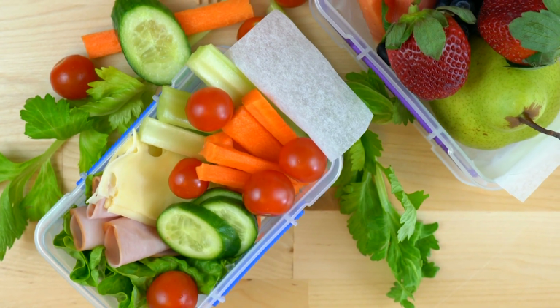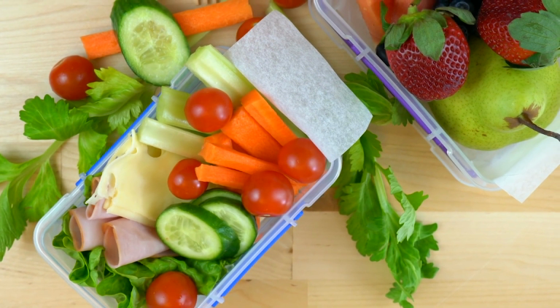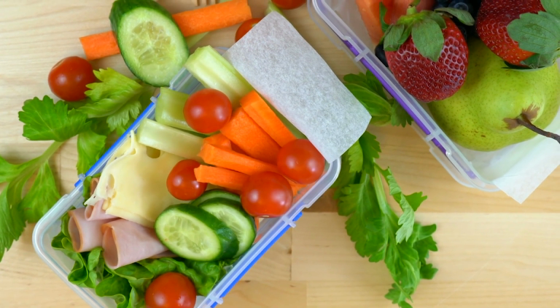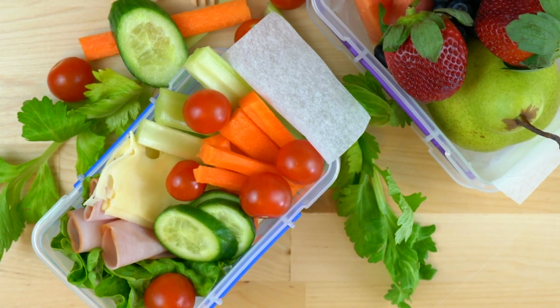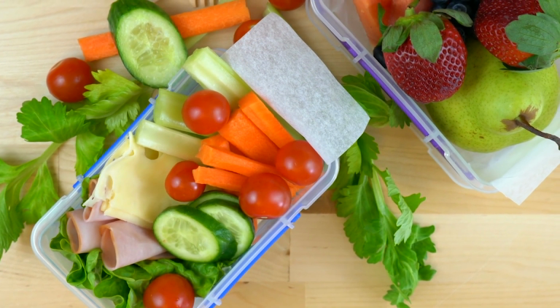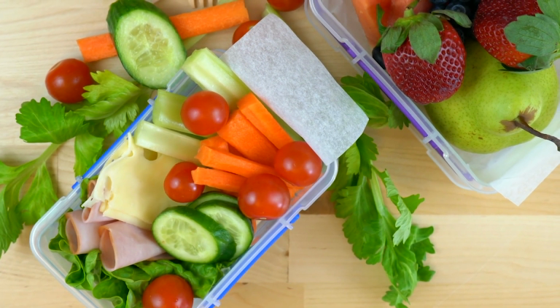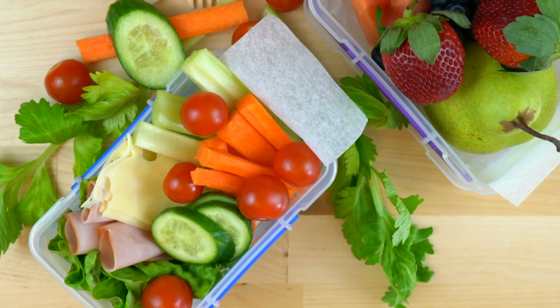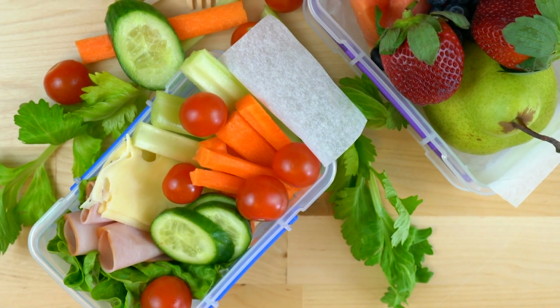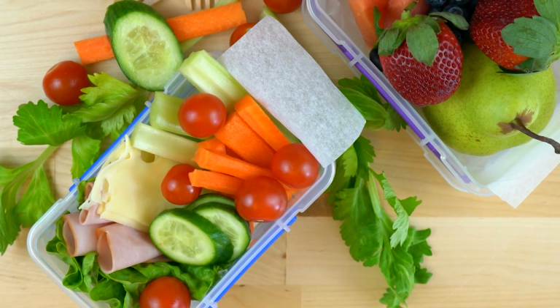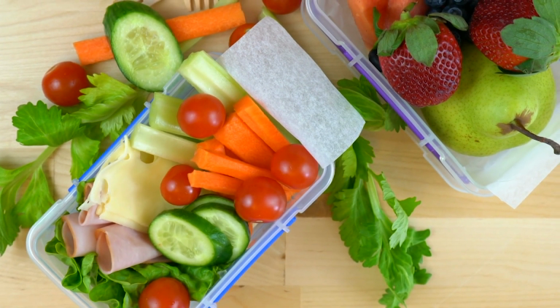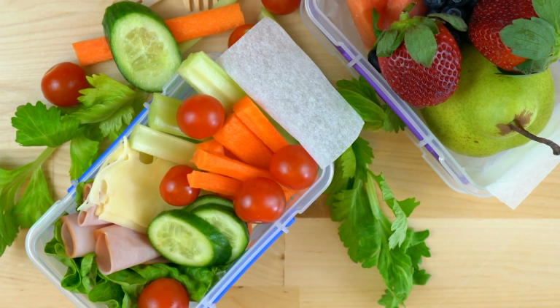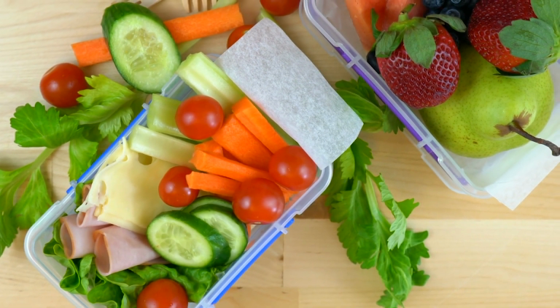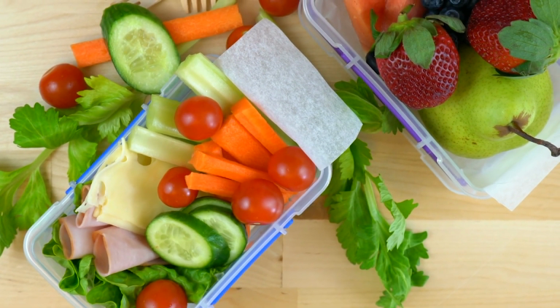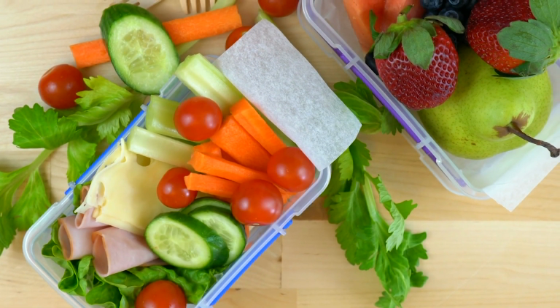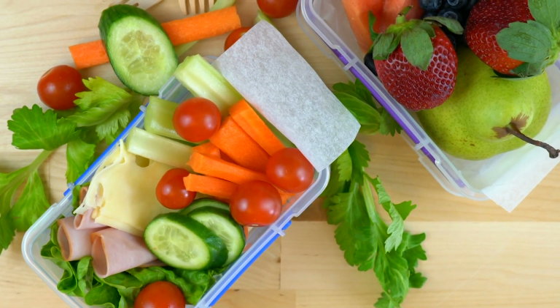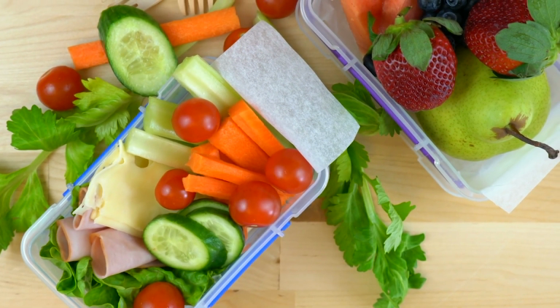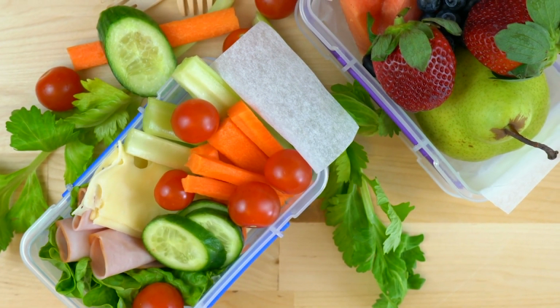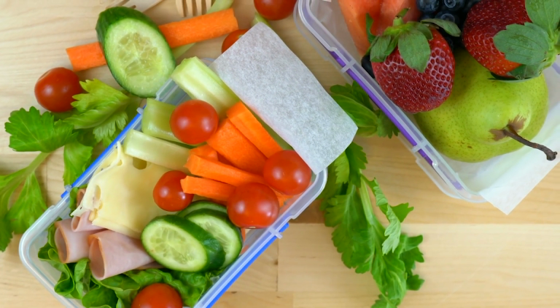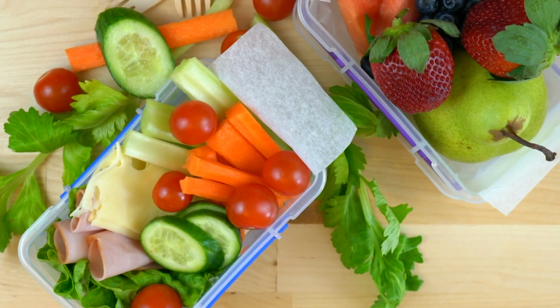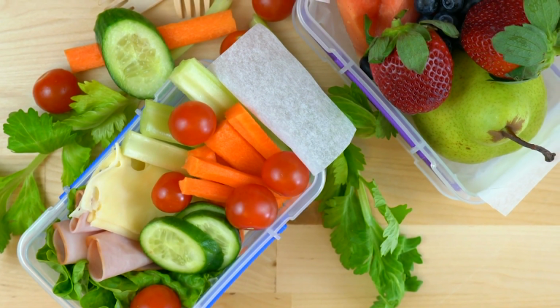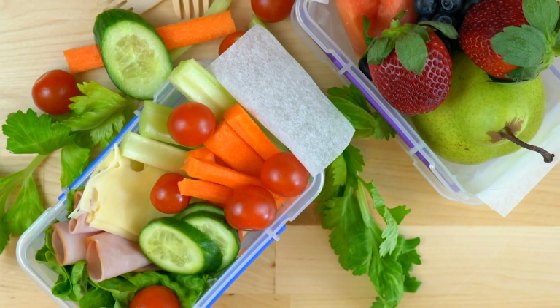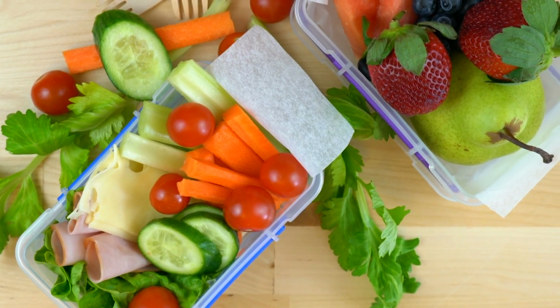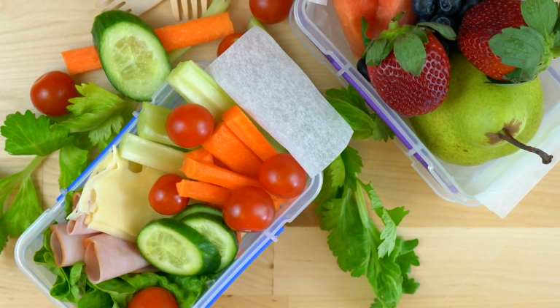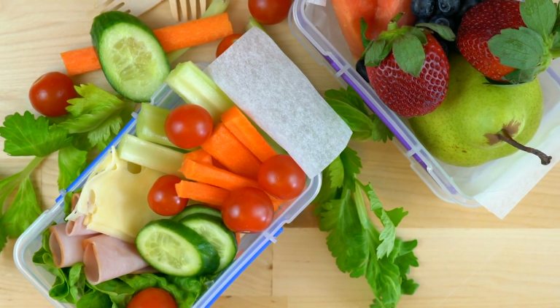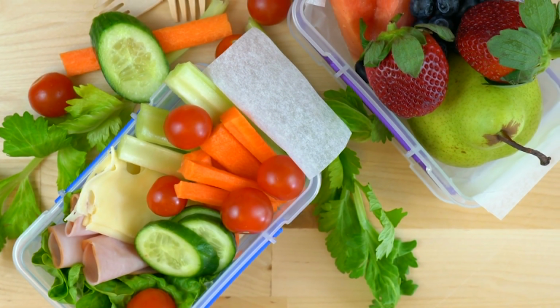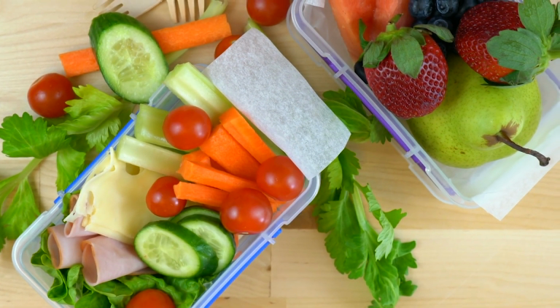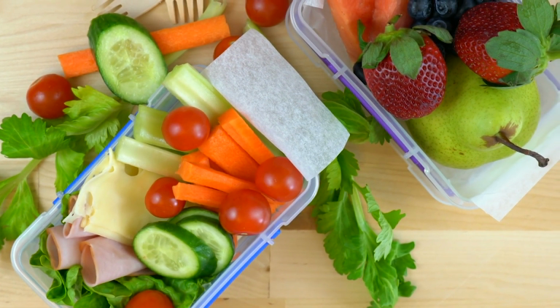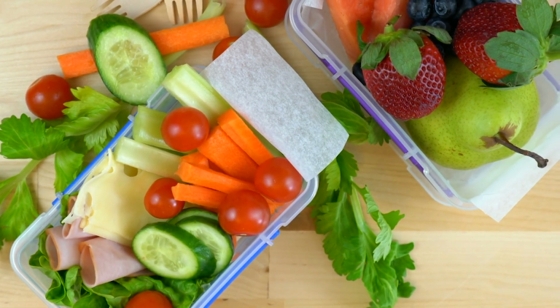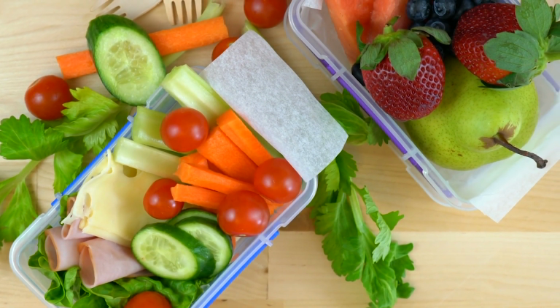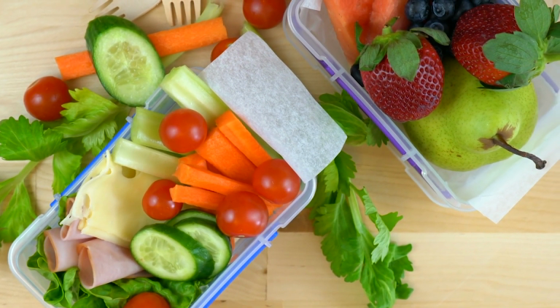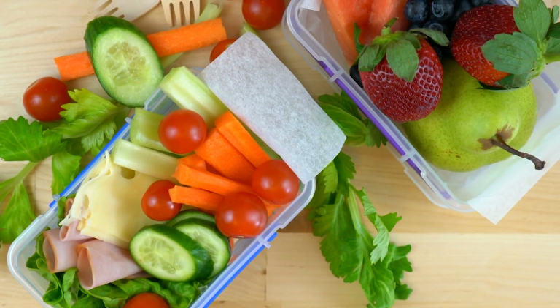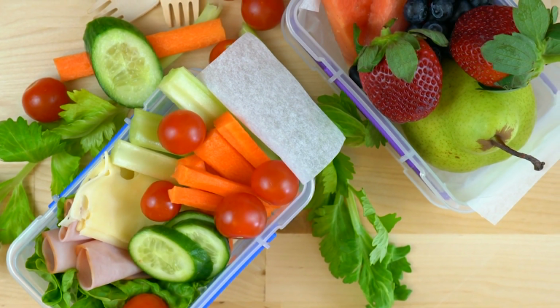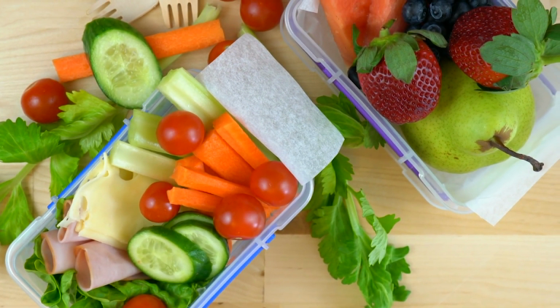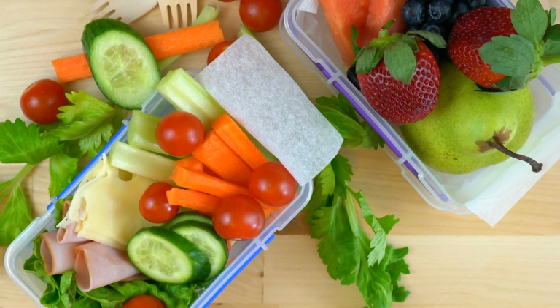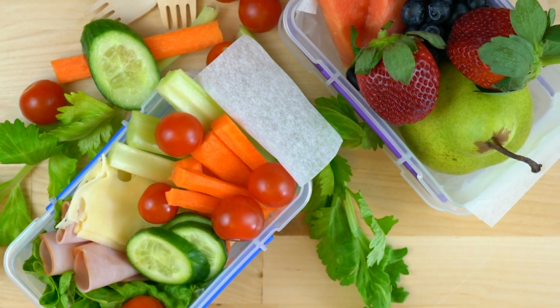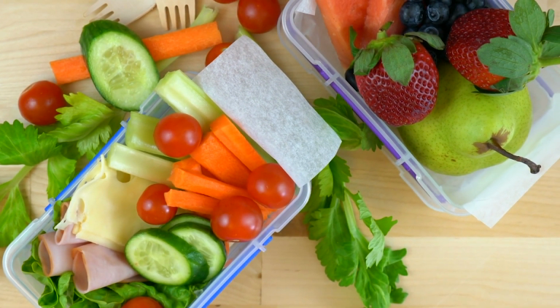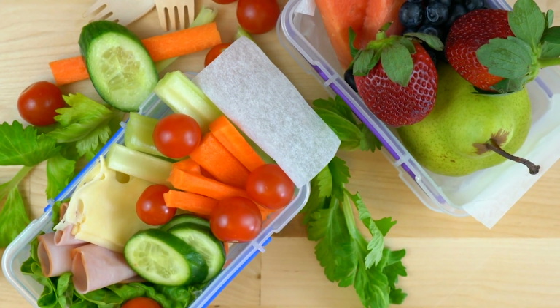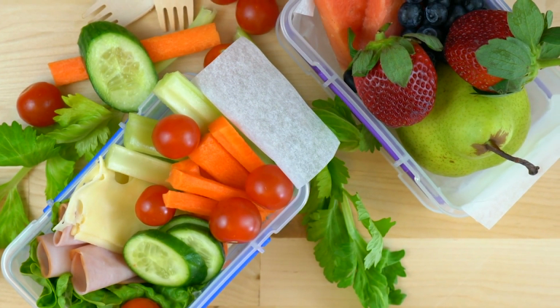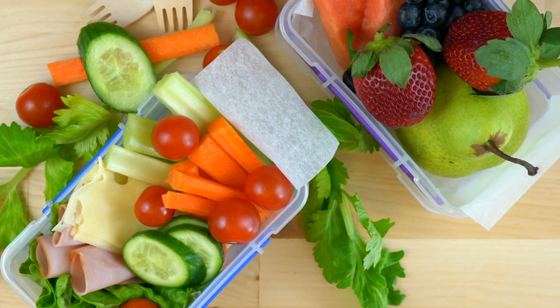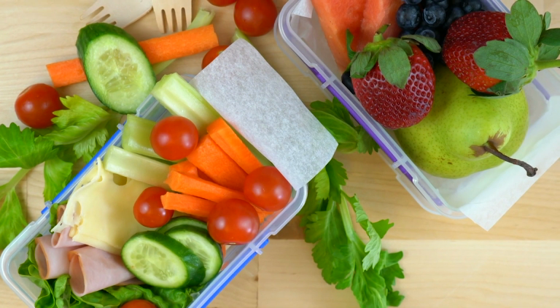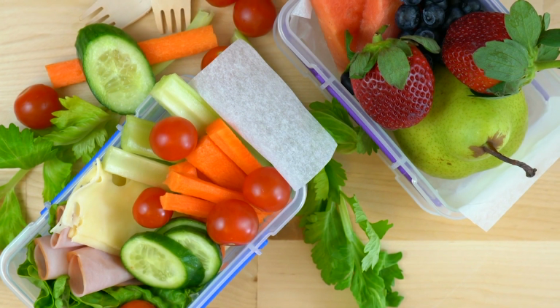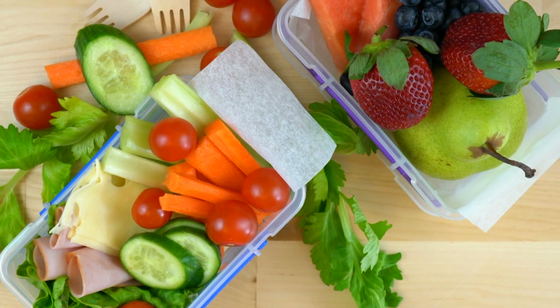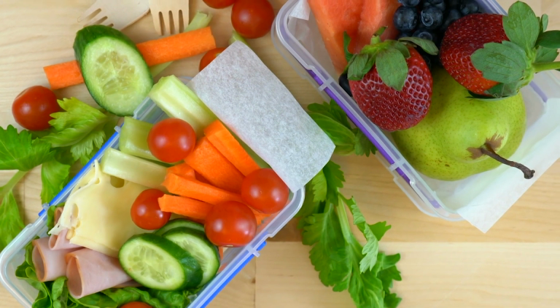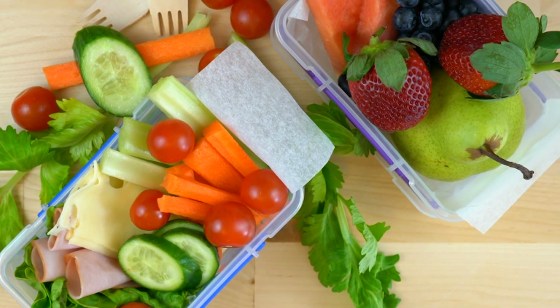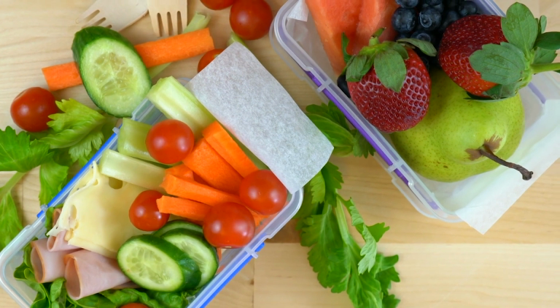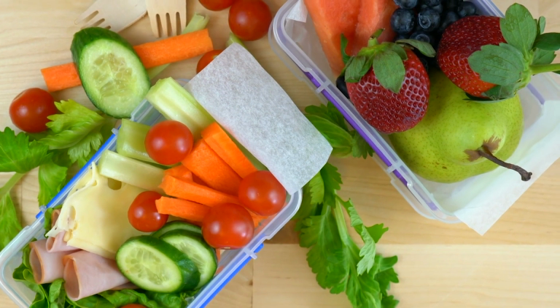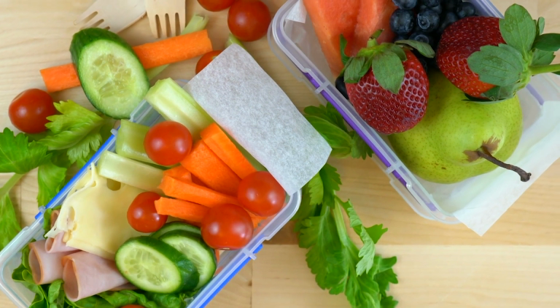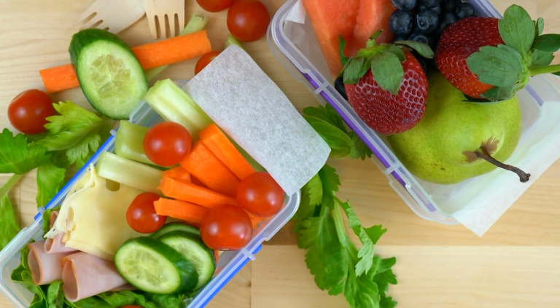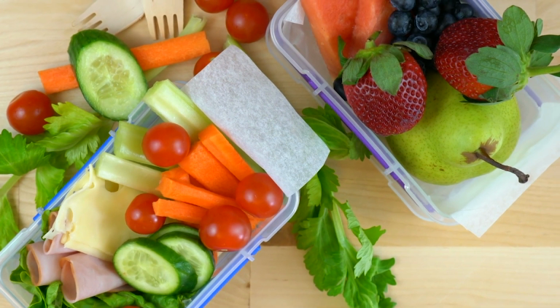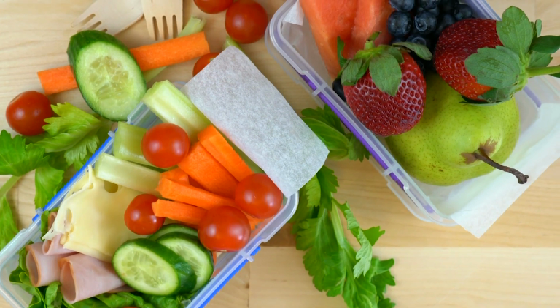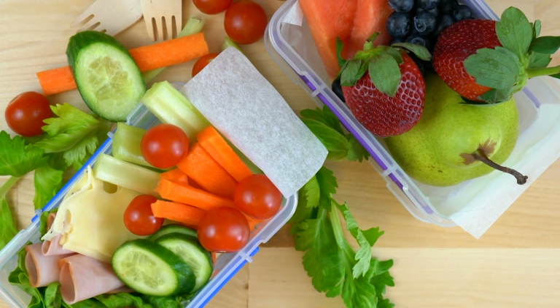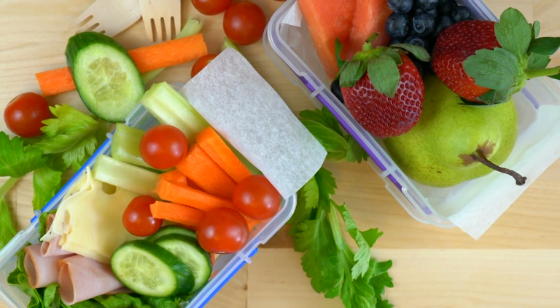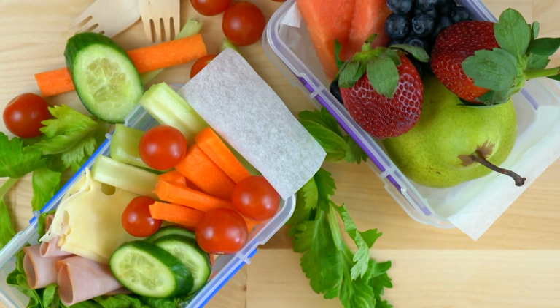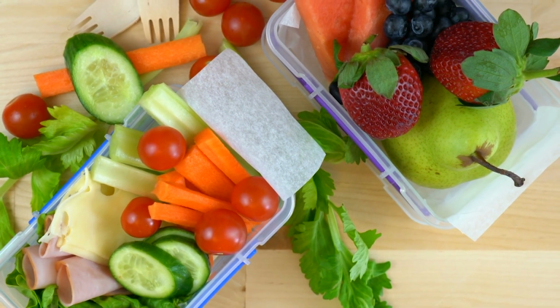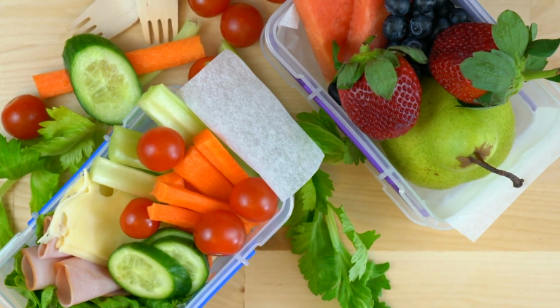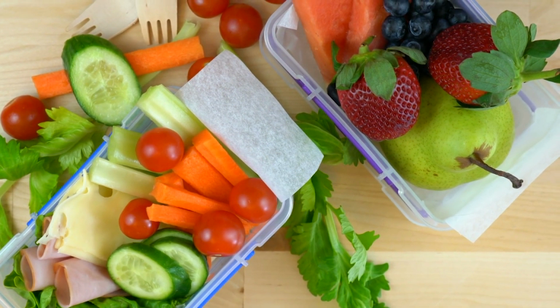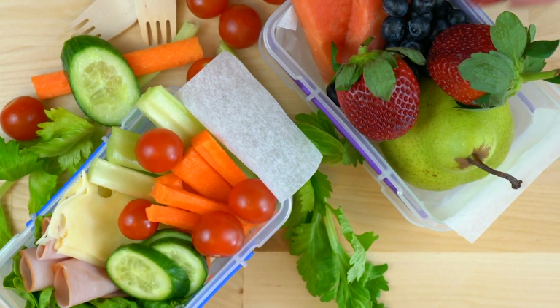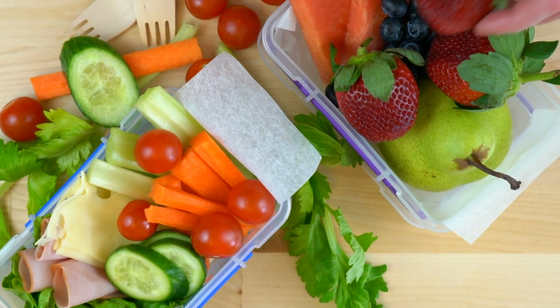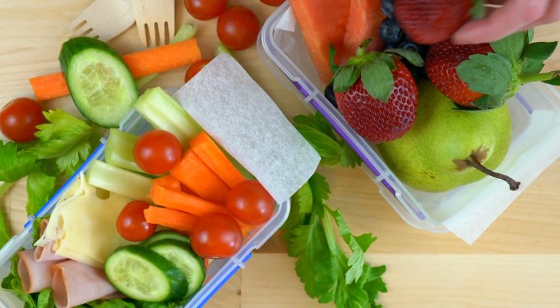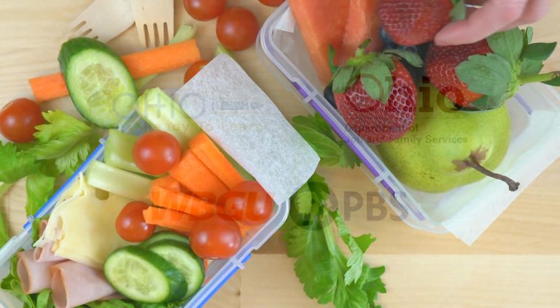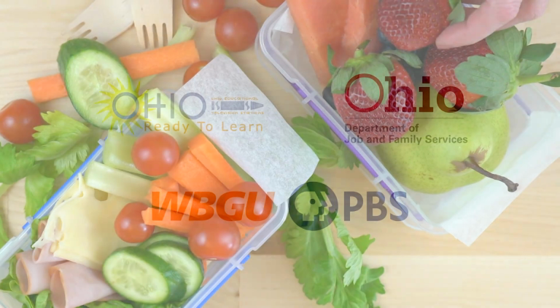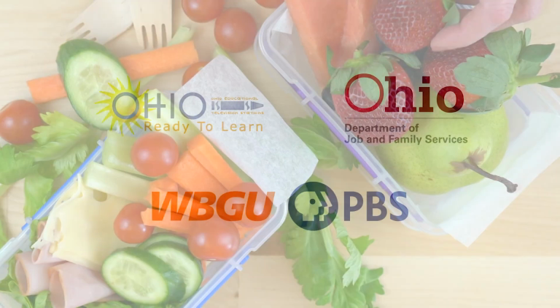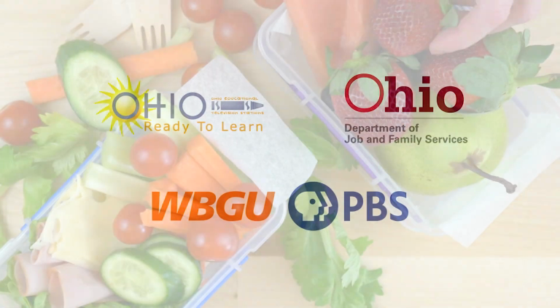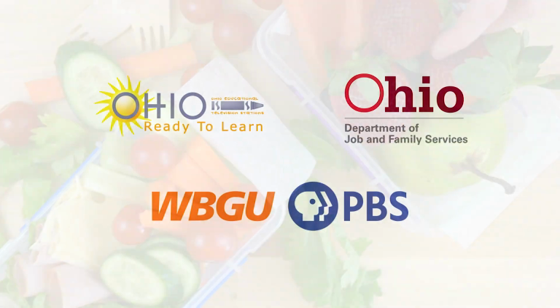Simple anytime food snack ideas include apples, low-fat yogurt, fresh vegetable sticks, and whole grain crackers.